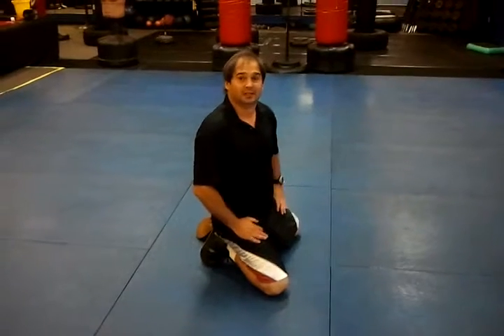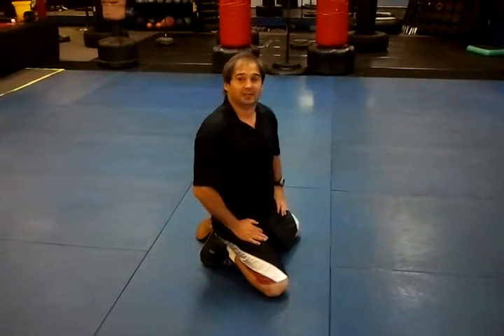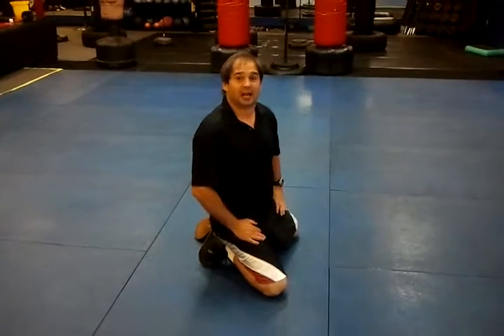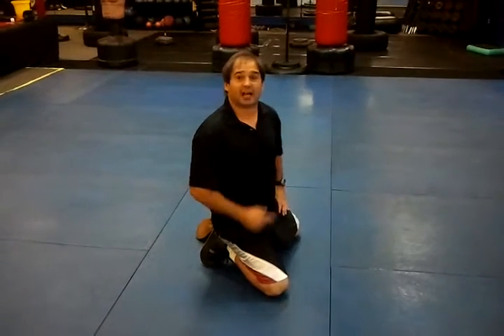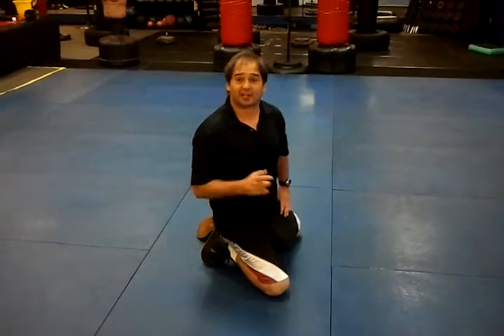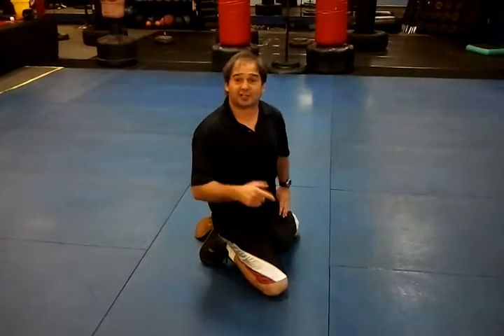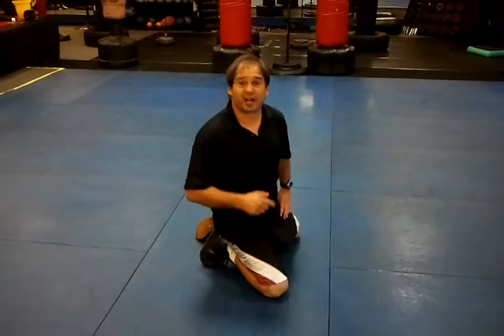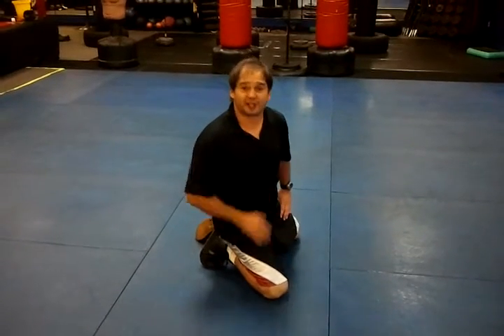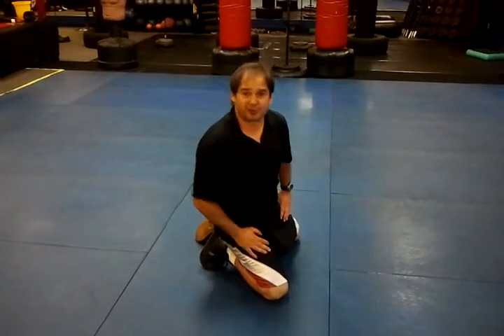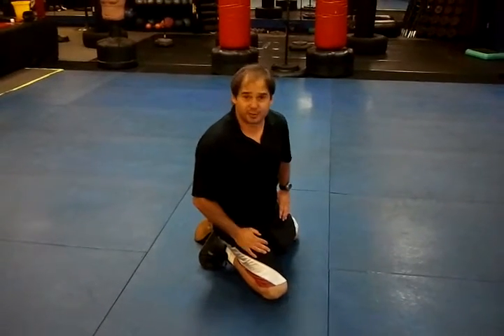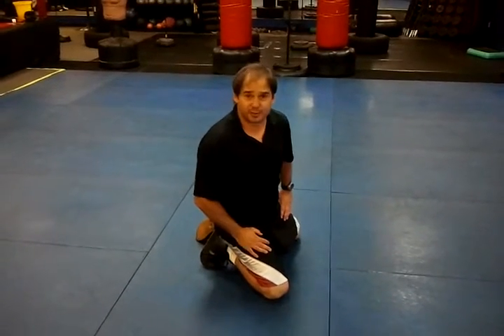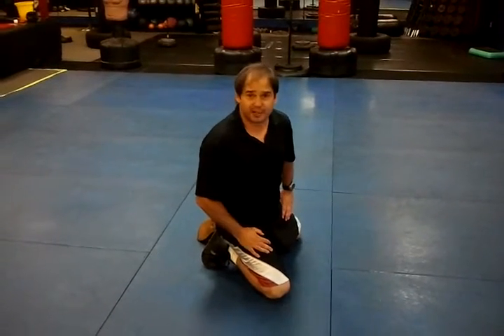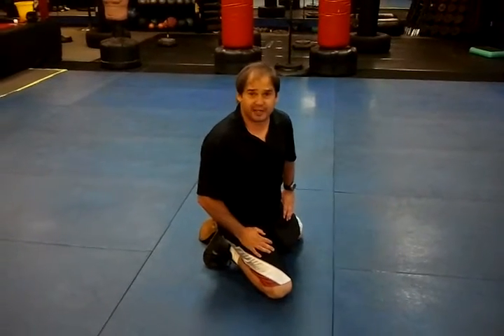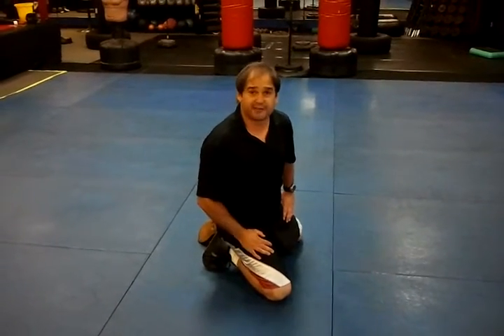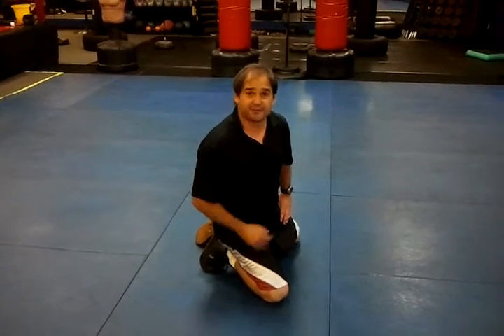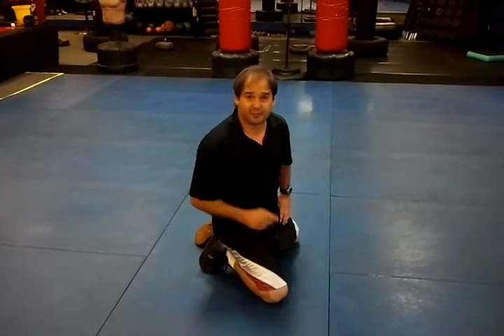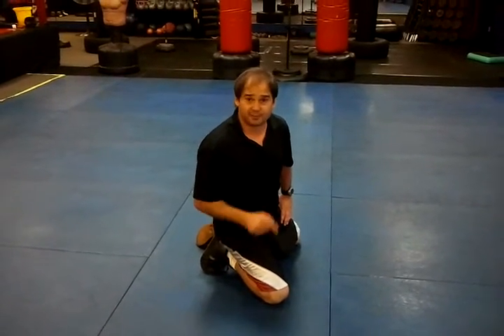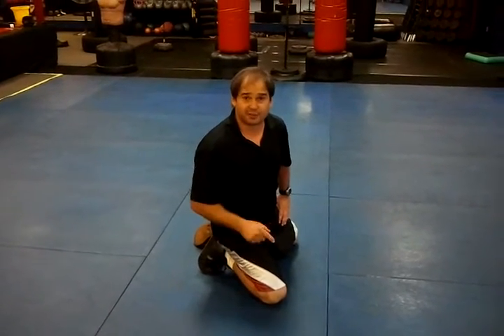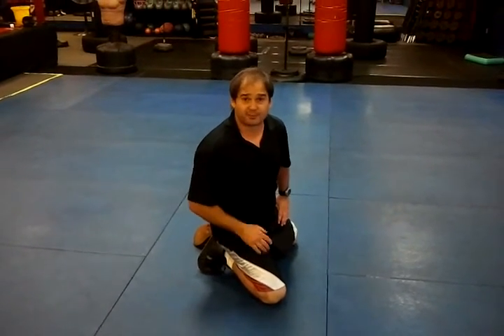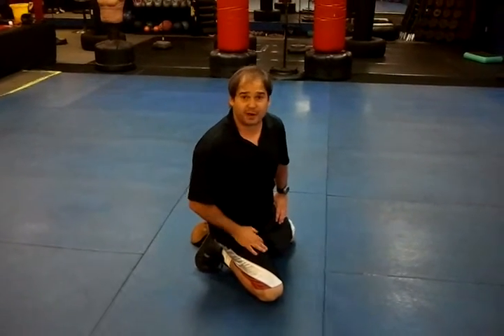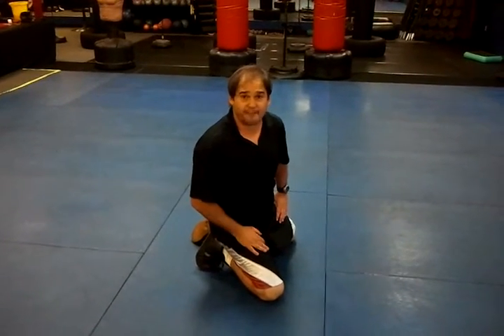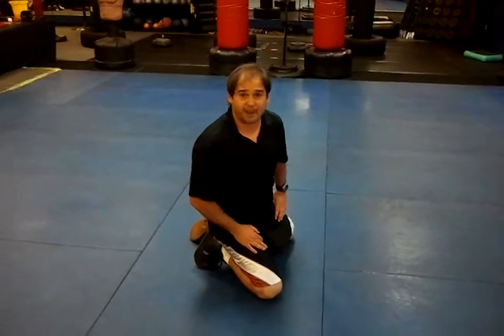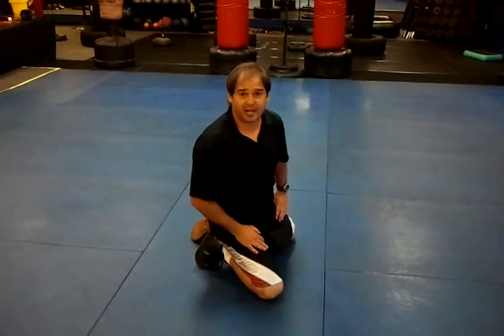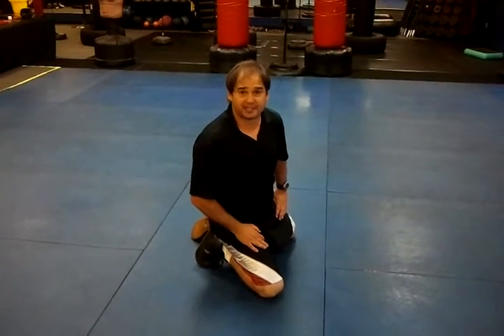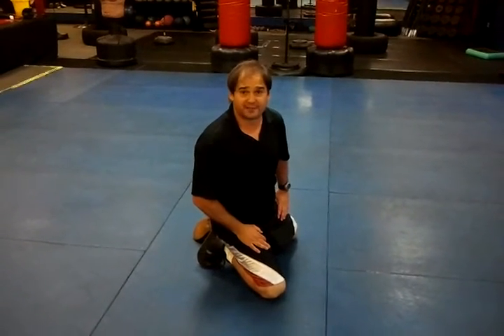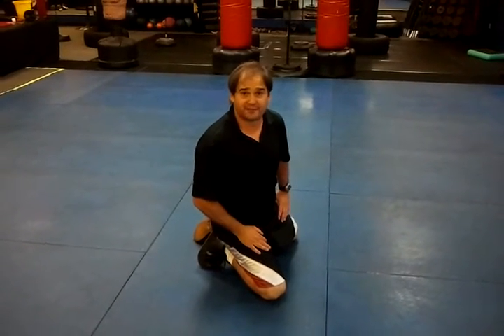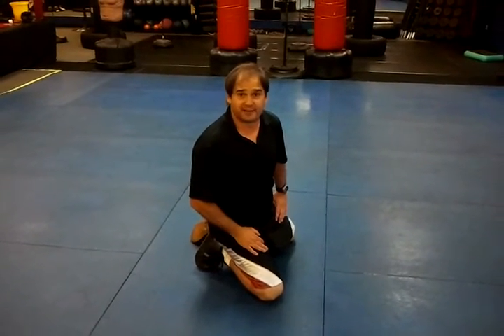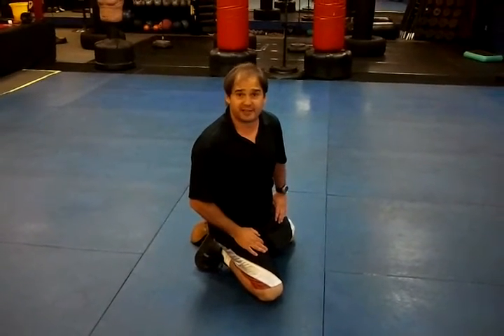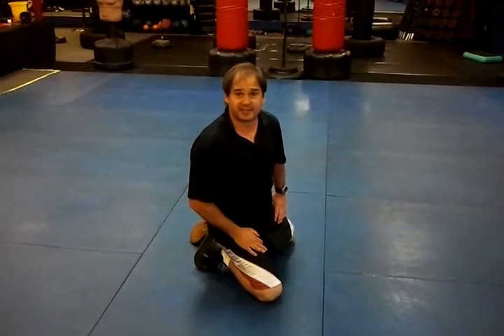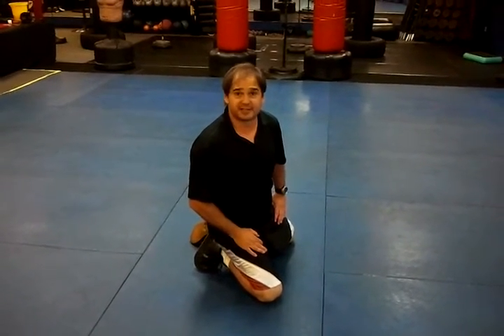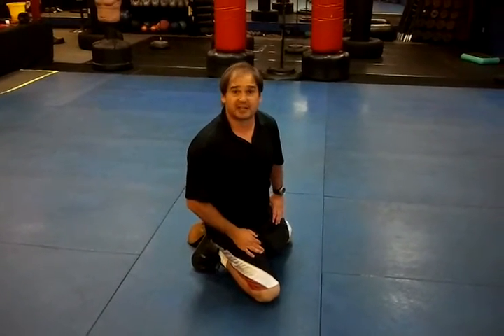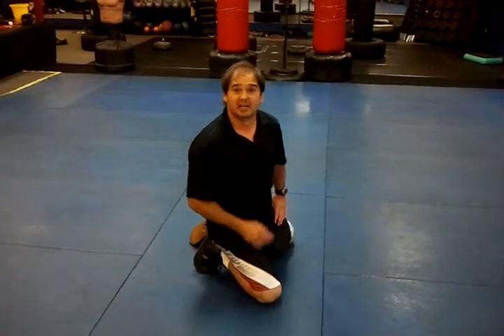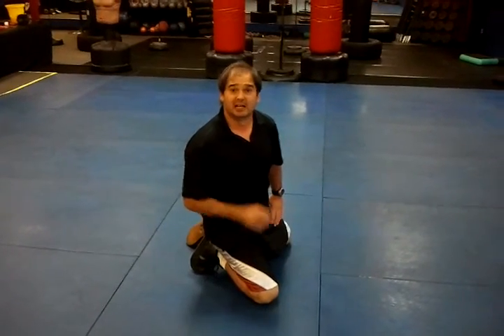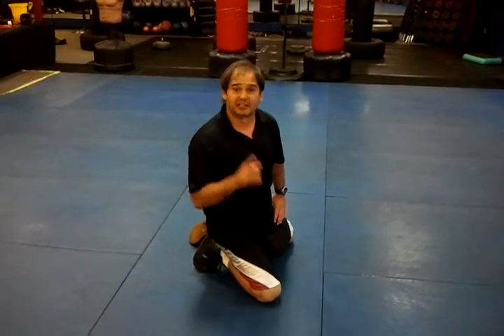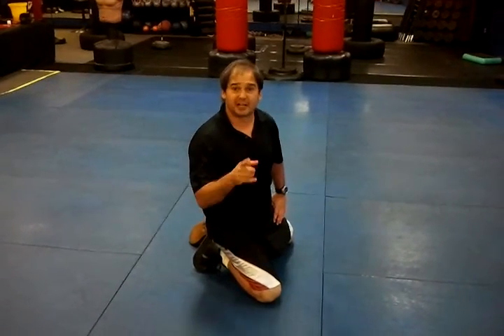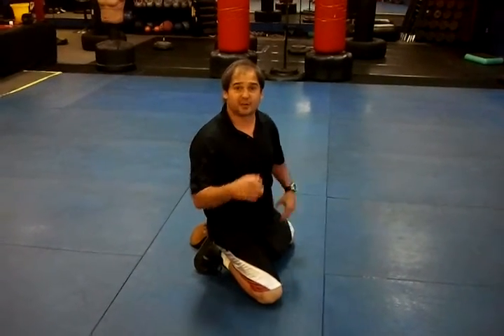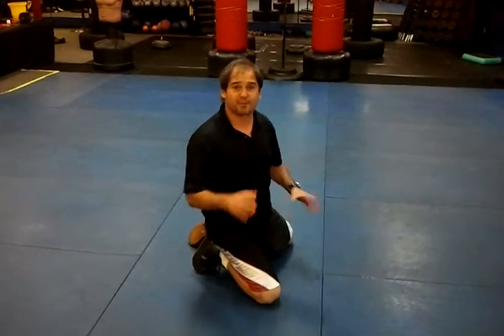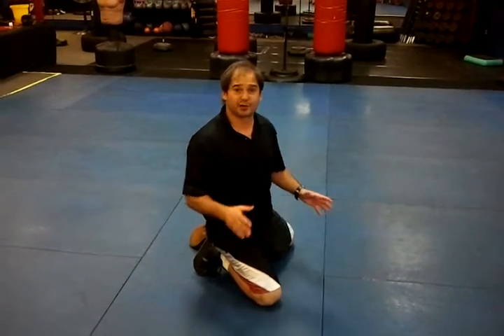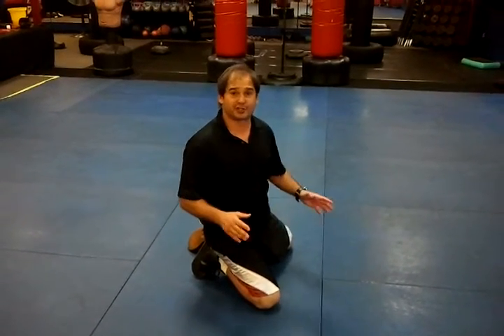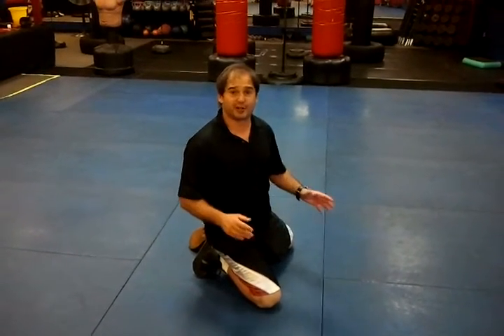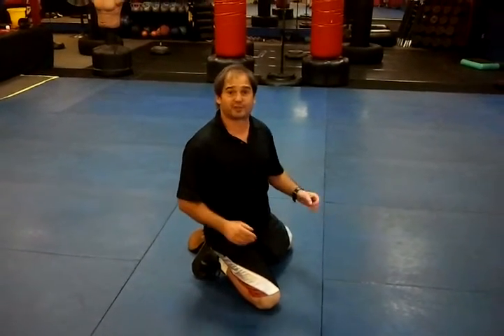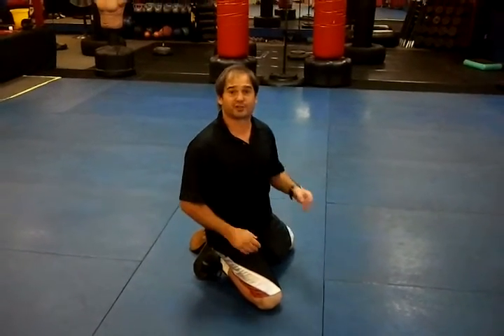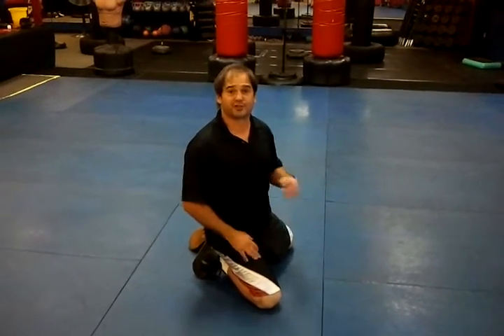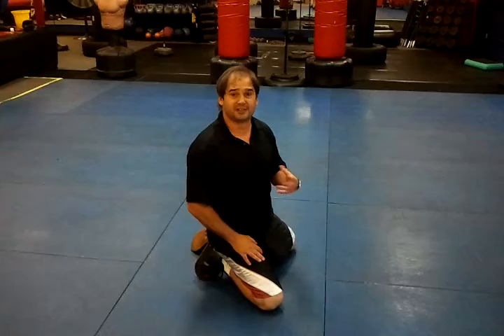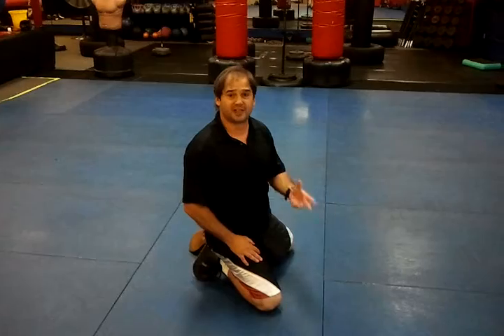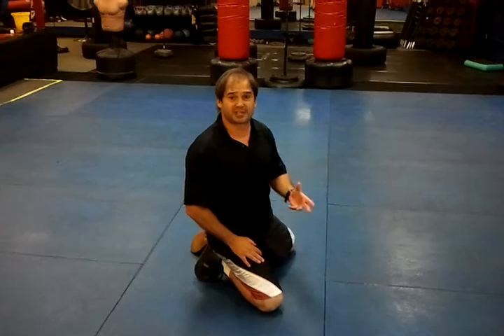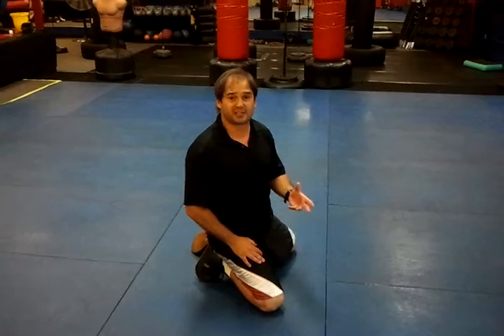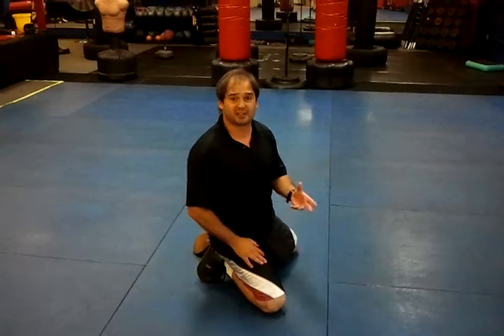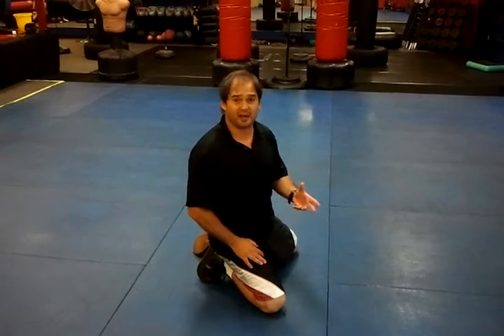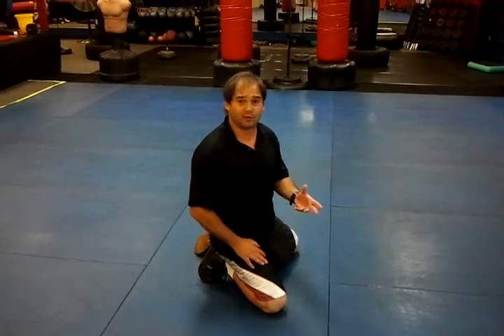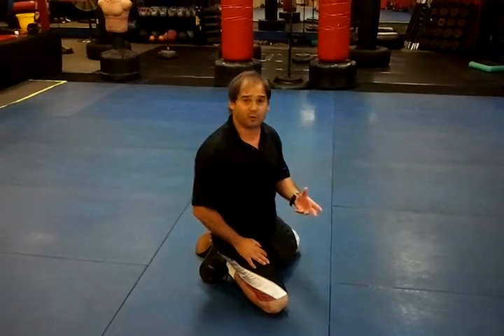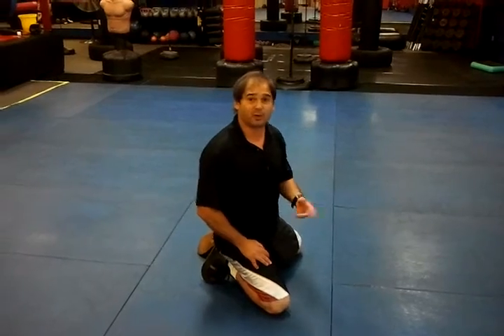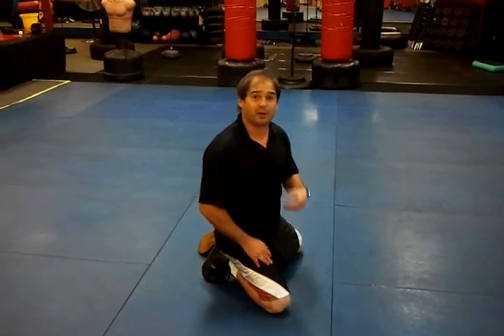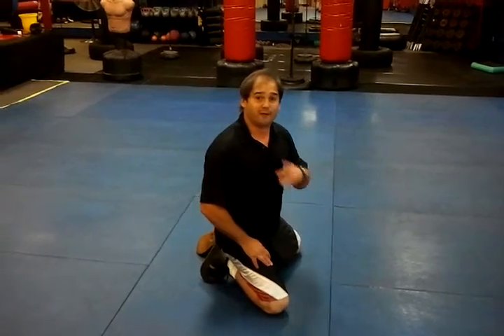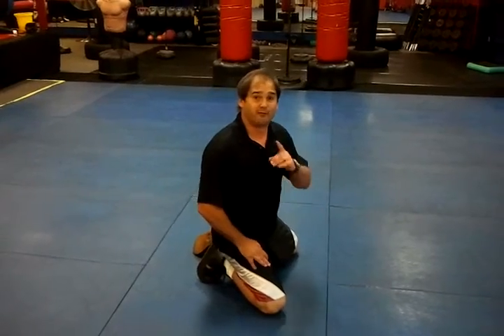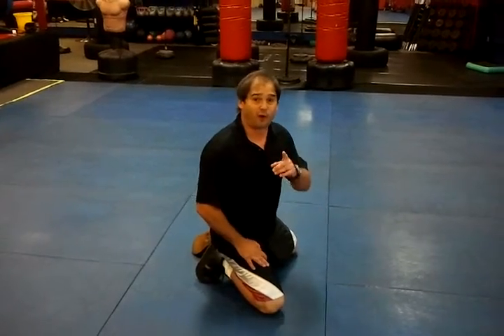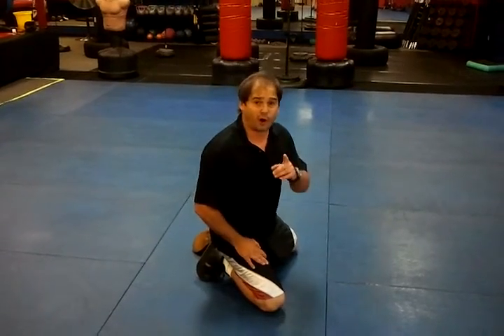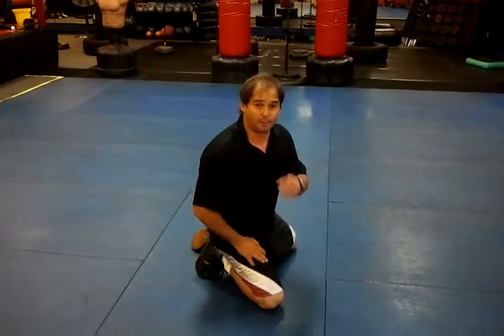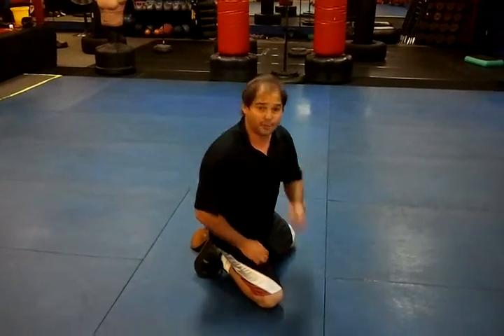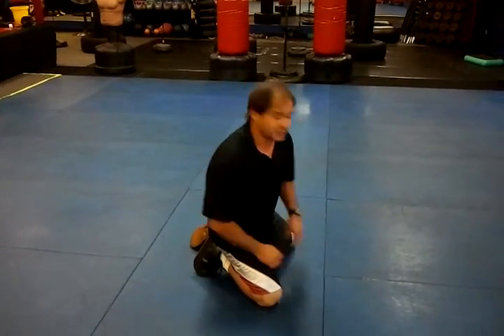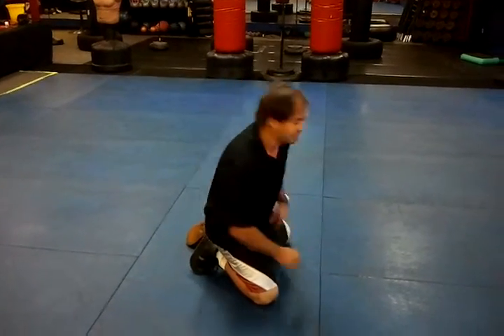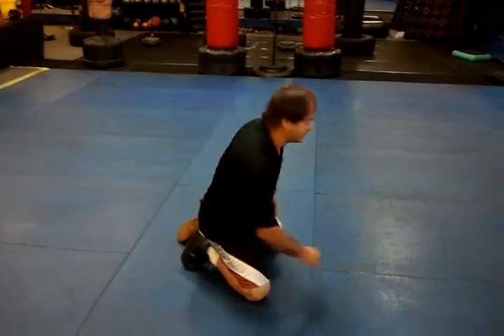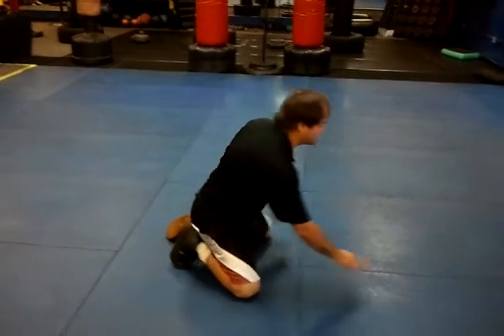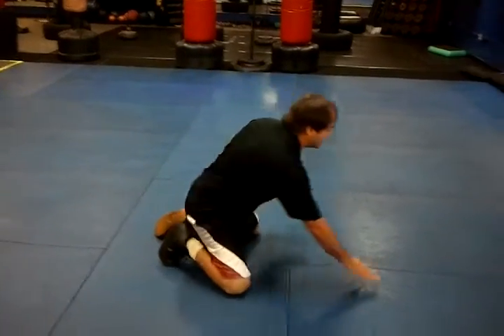Hi, it's Todd Russman again from Gym Rap Boxing and Fitness. Take your push-ups to the next level — forearm push-ups.